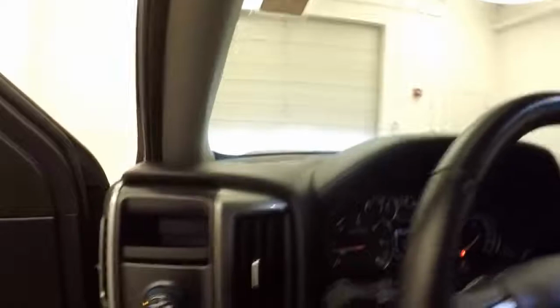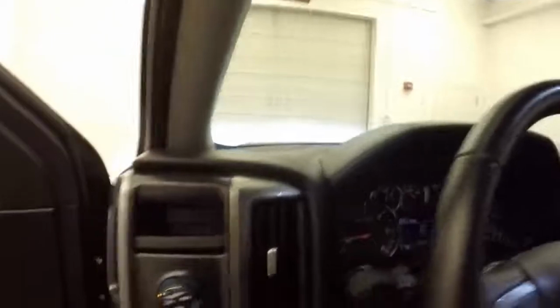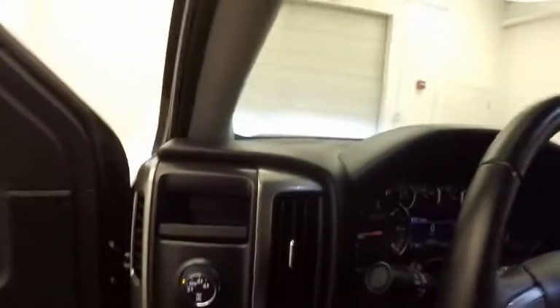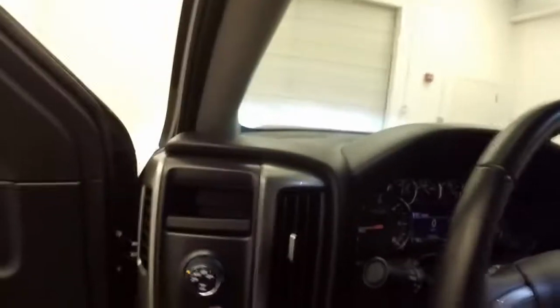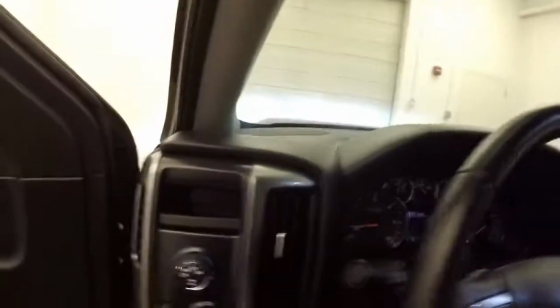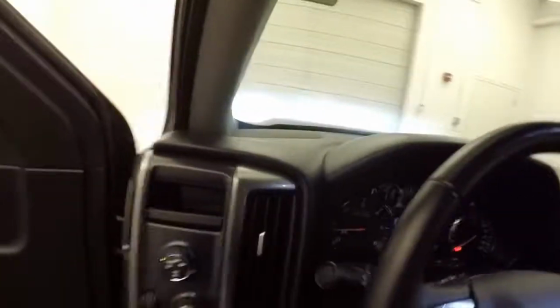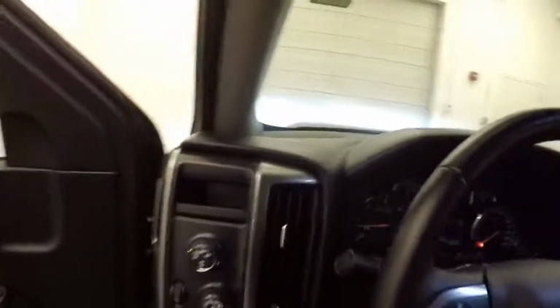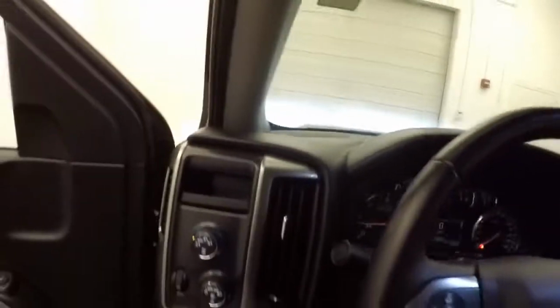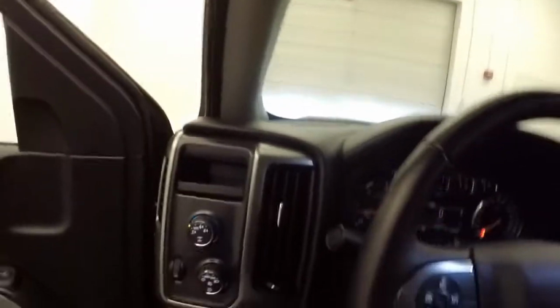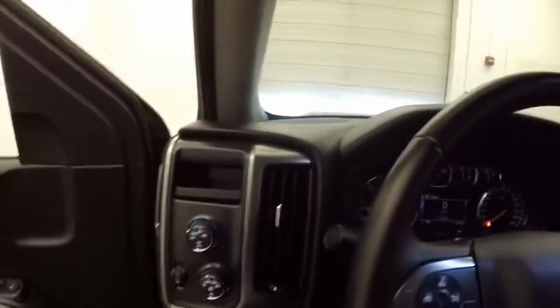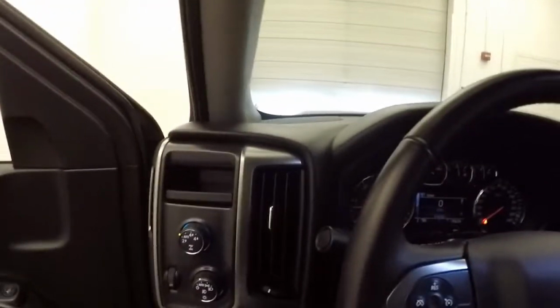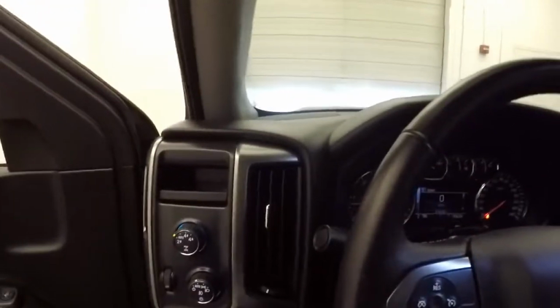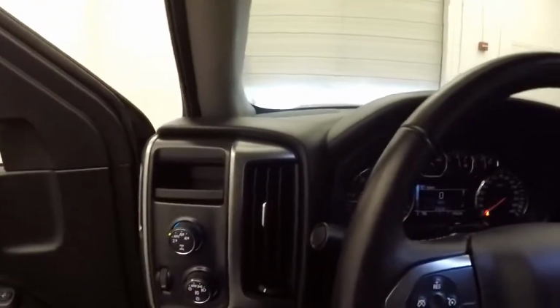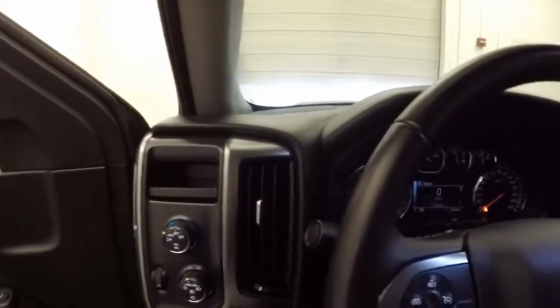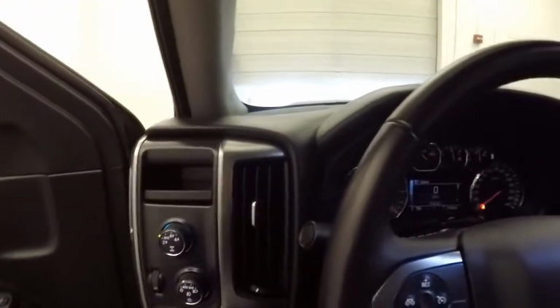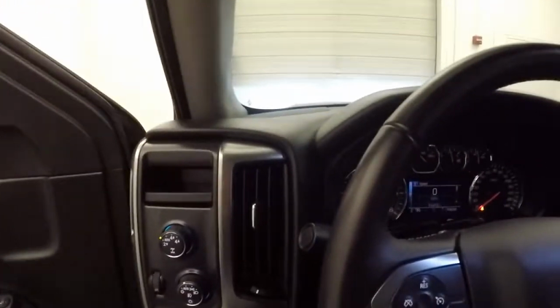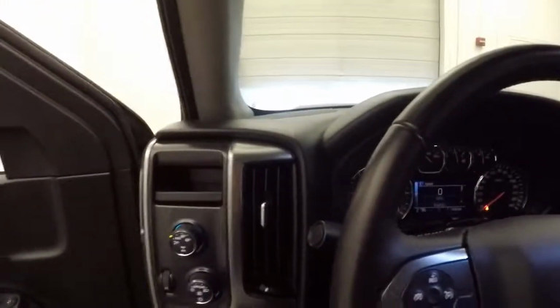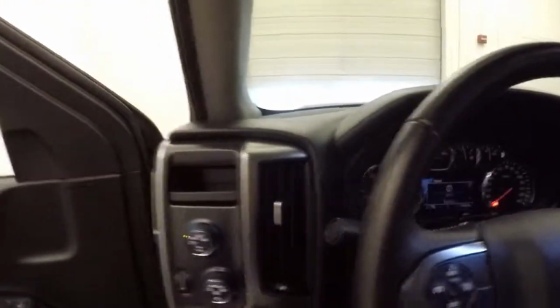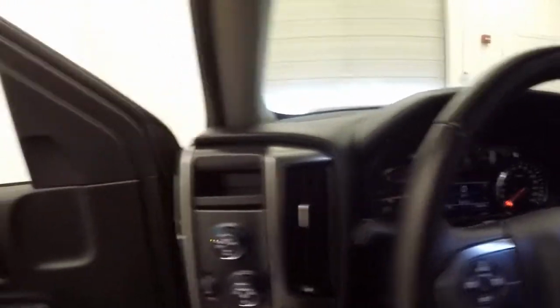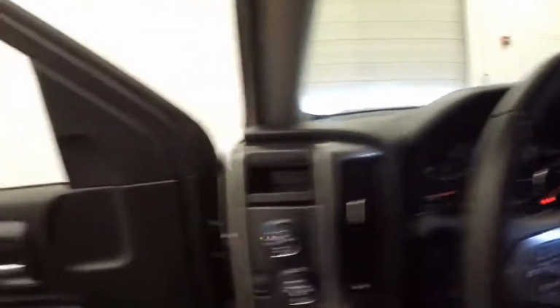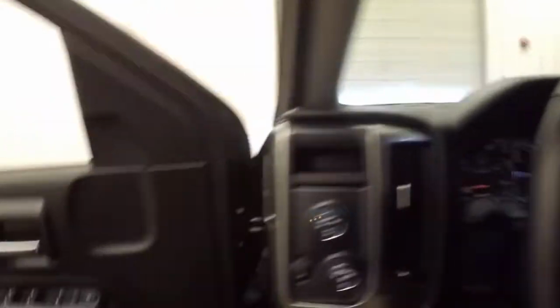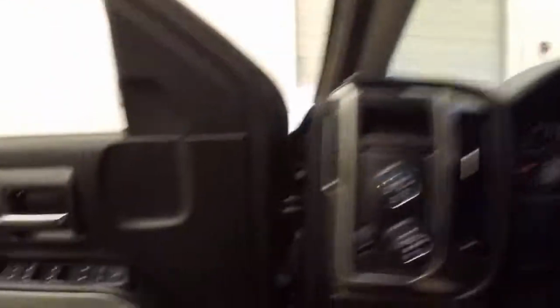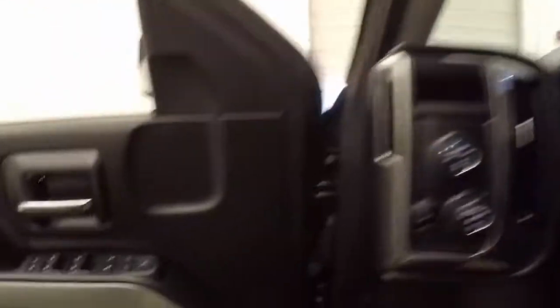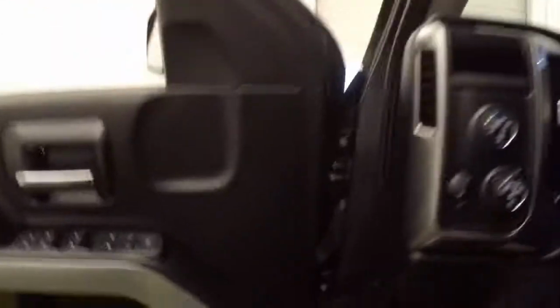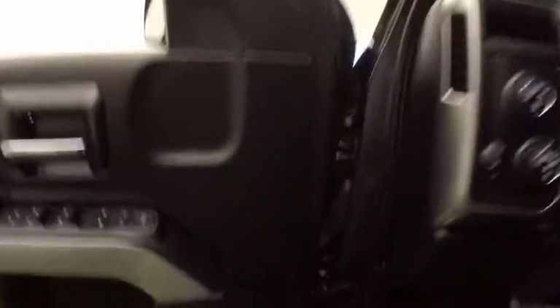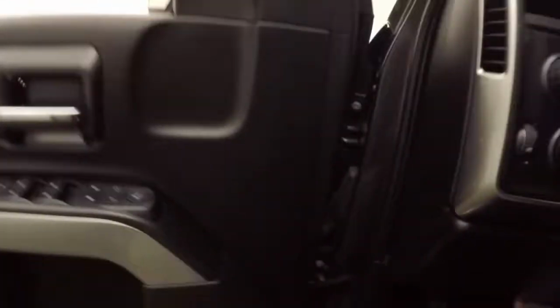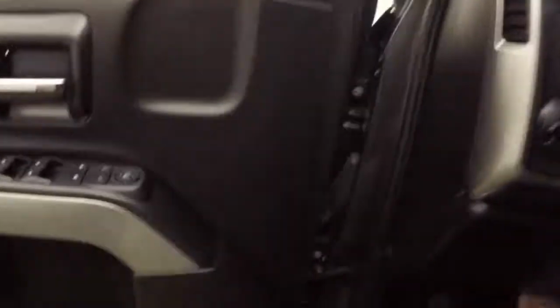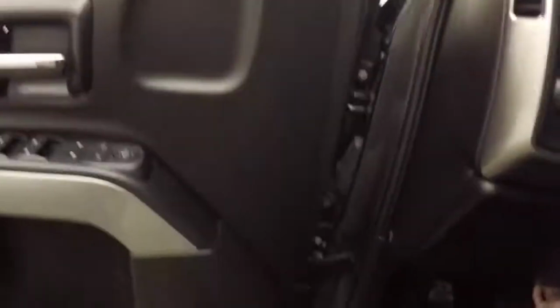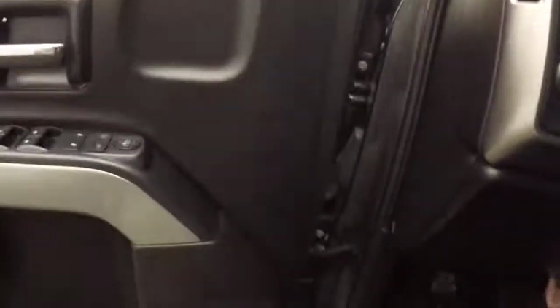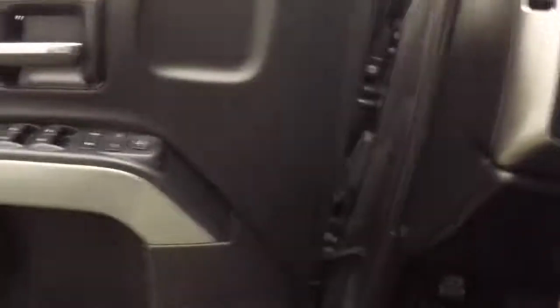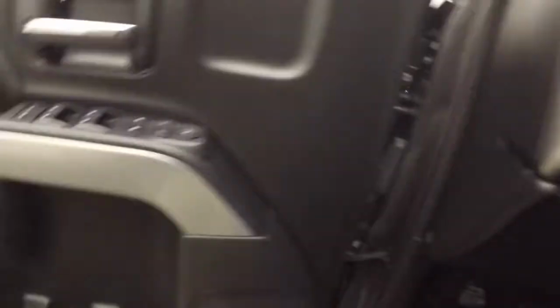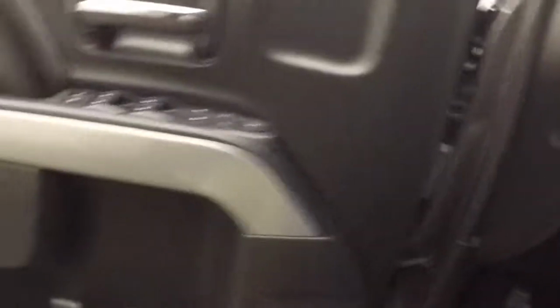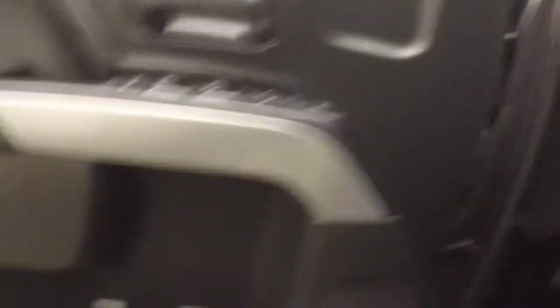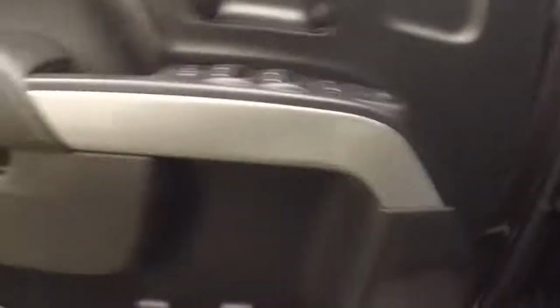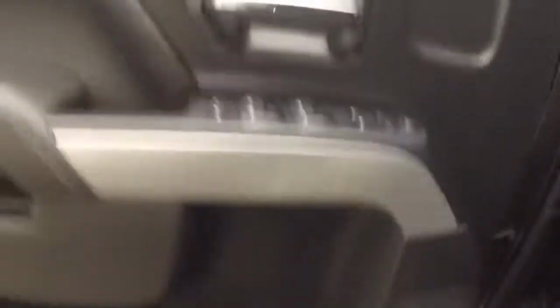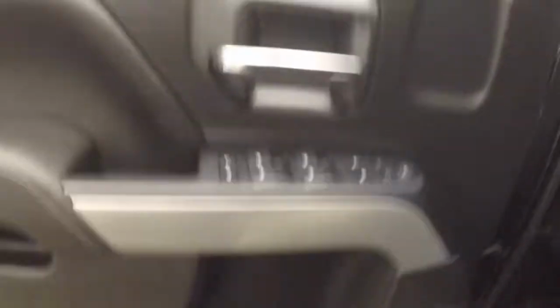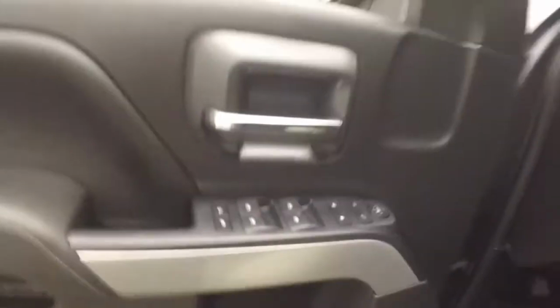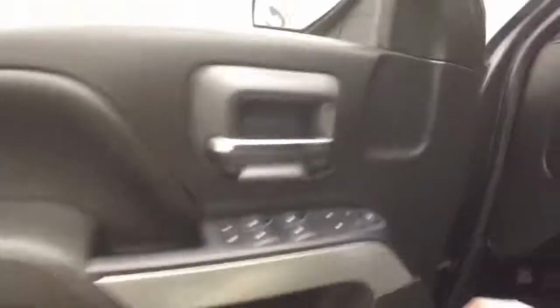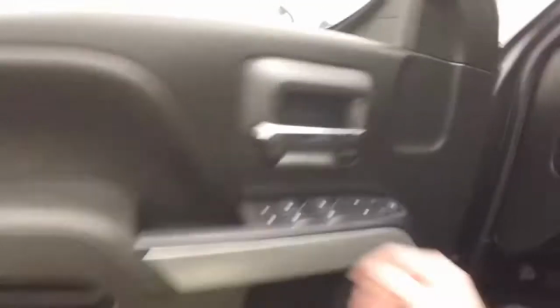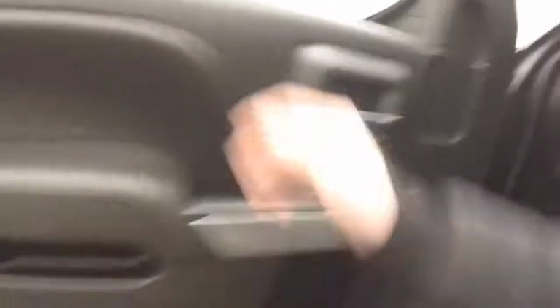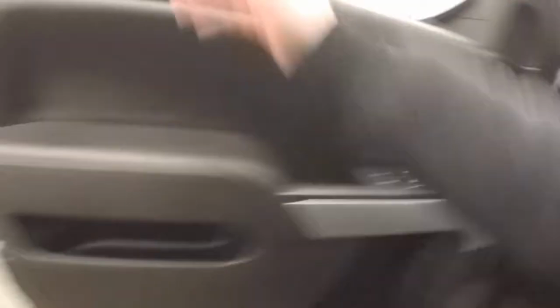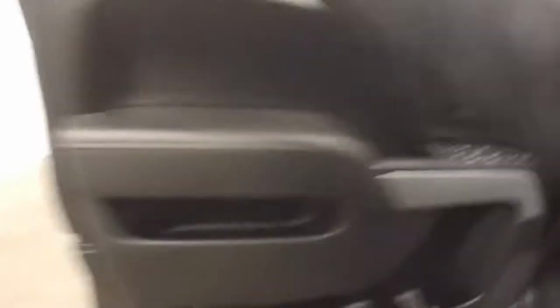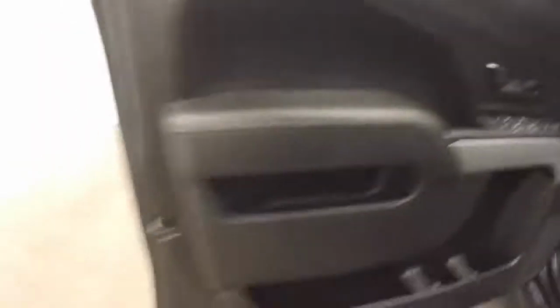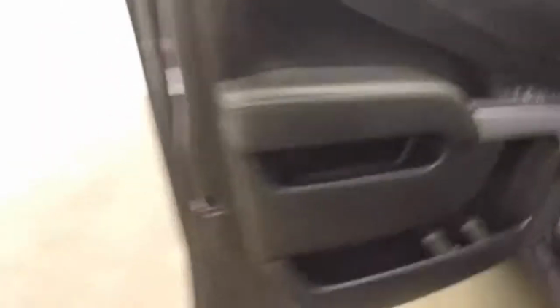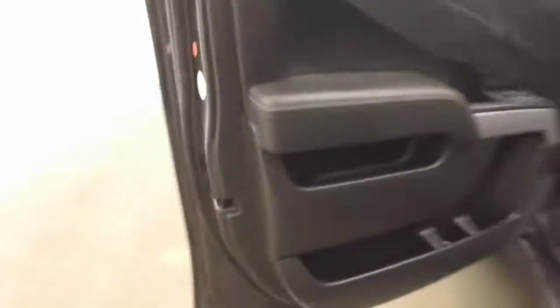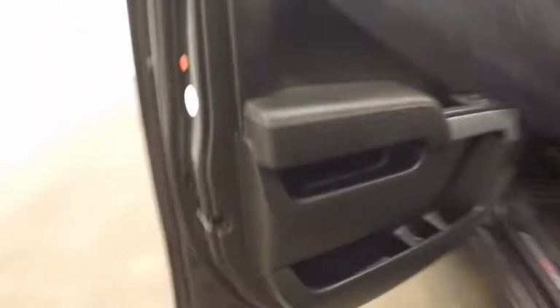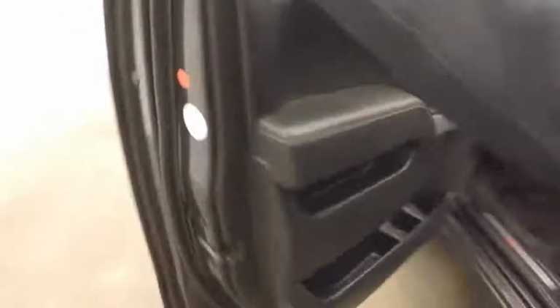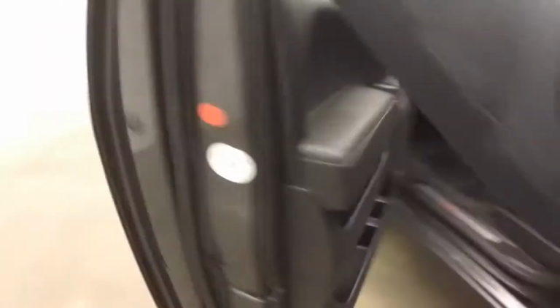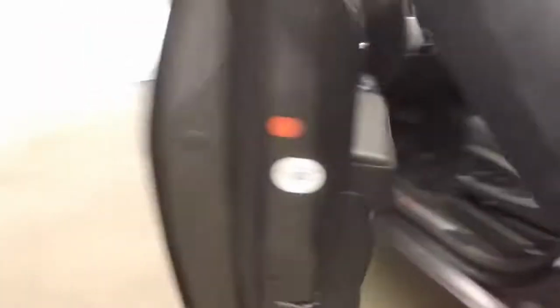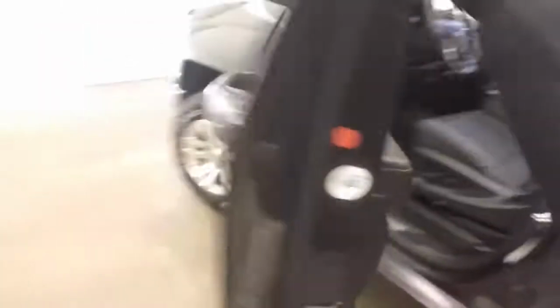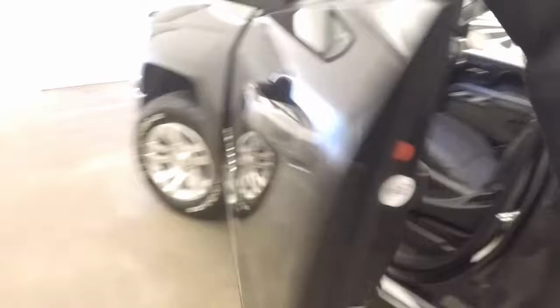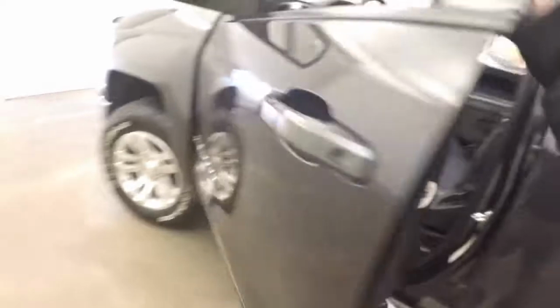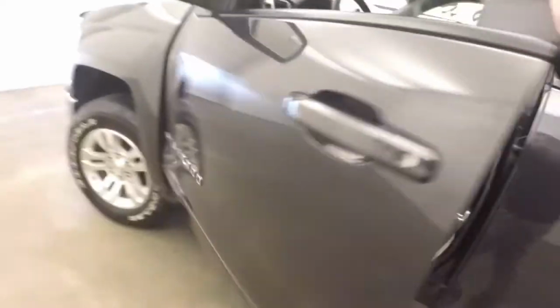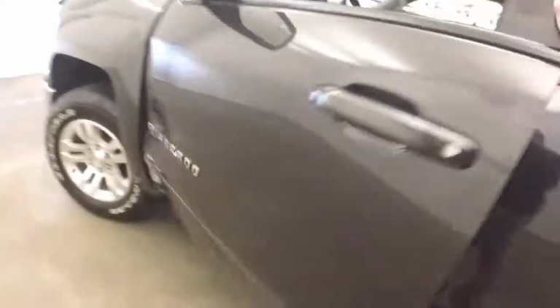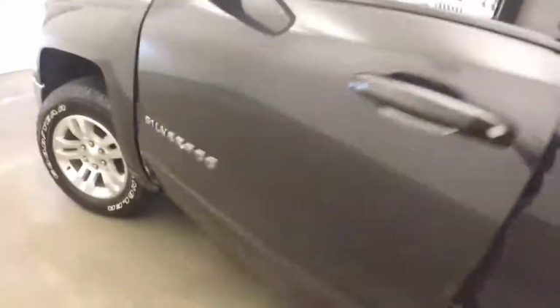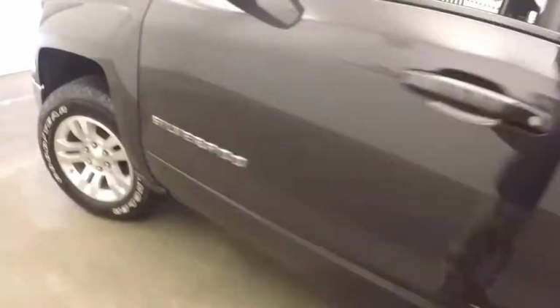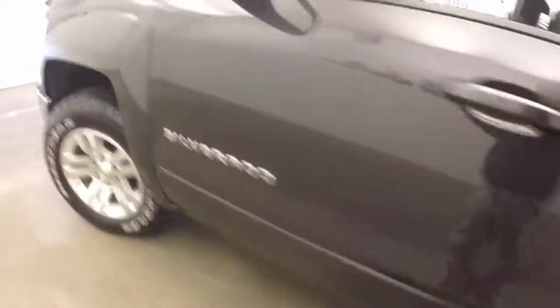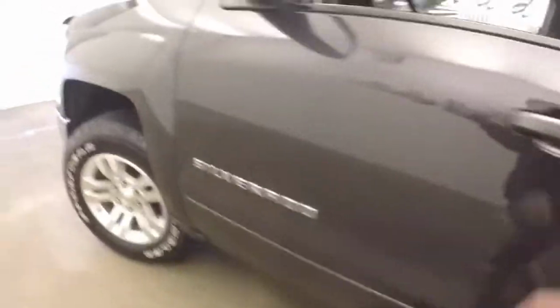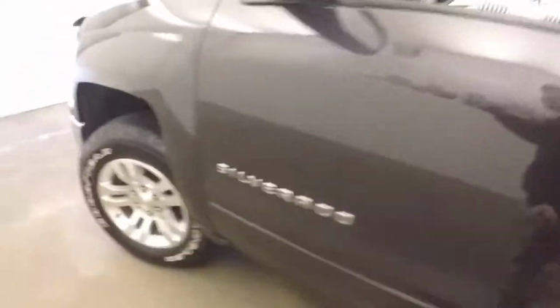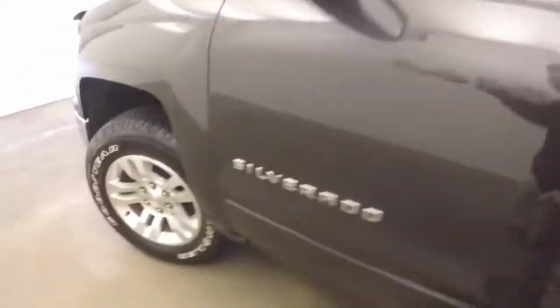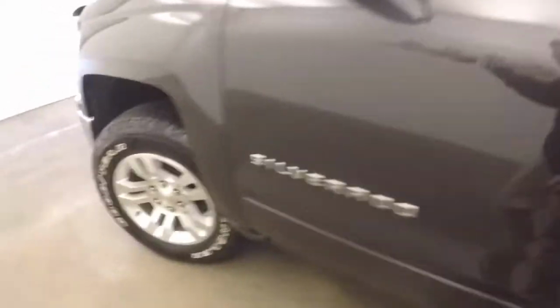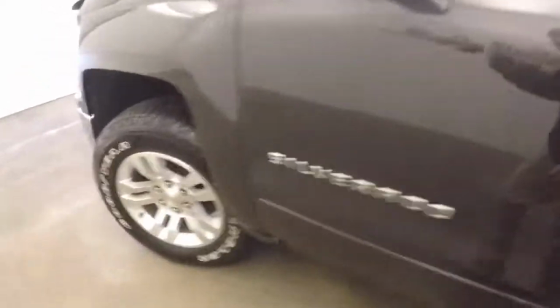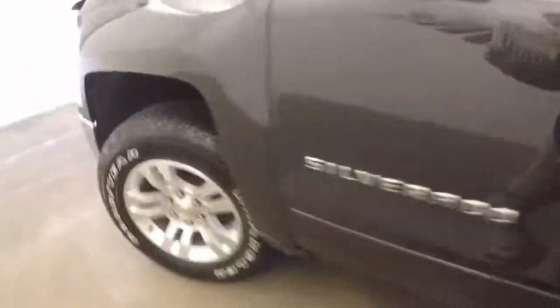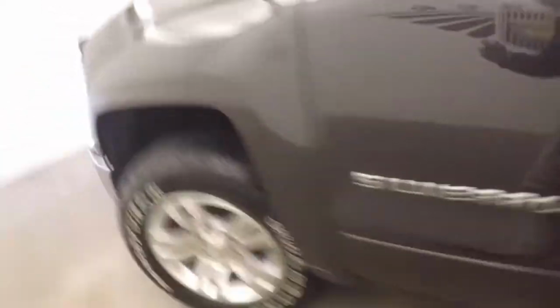This truck has about 11 and a half thousand miles, so this truck is still pretty much new.